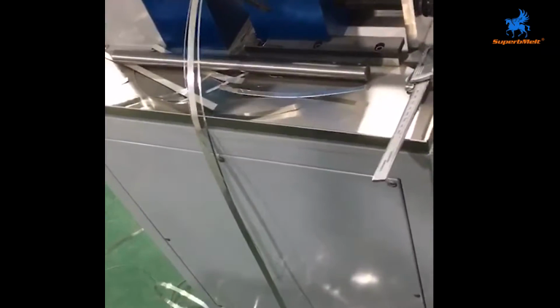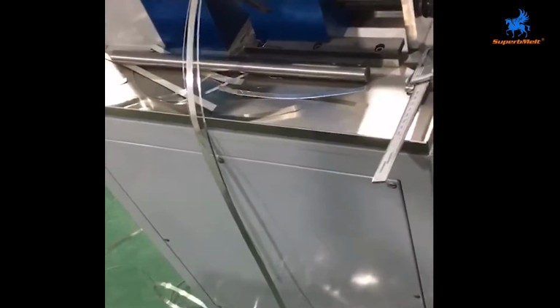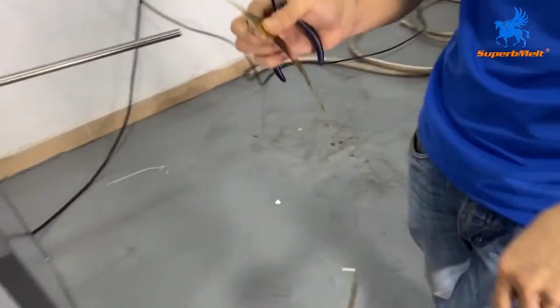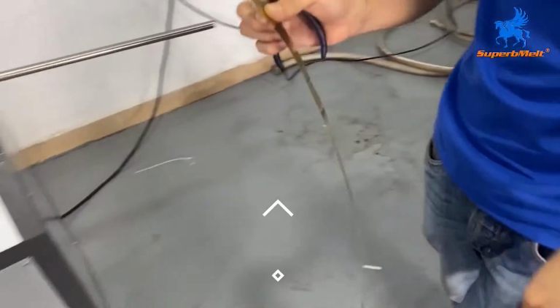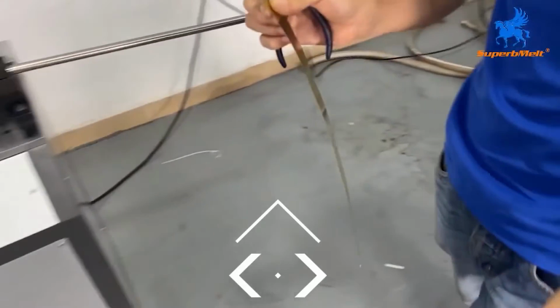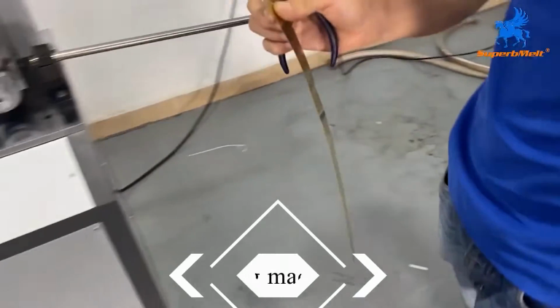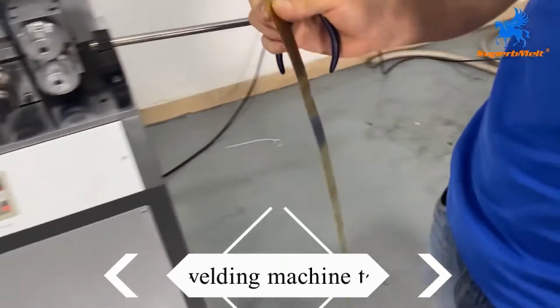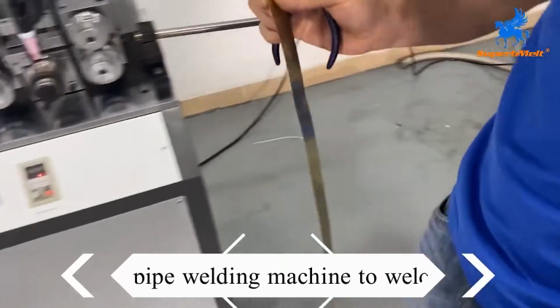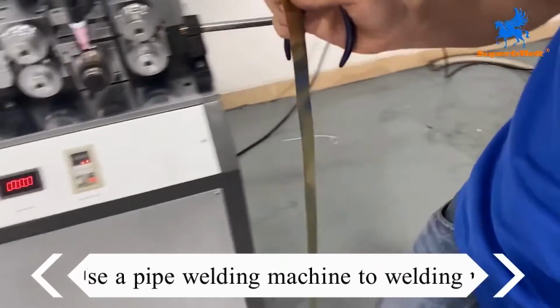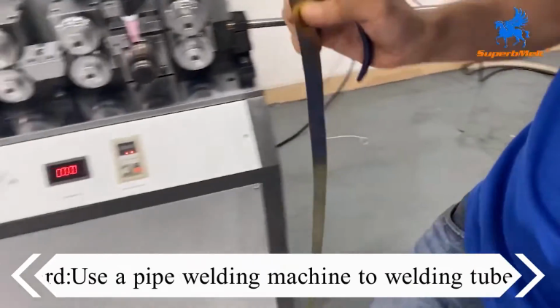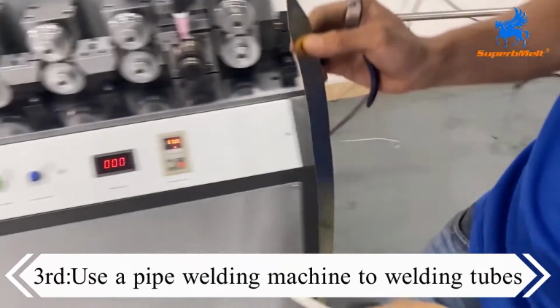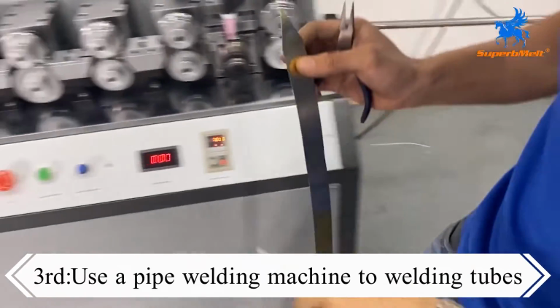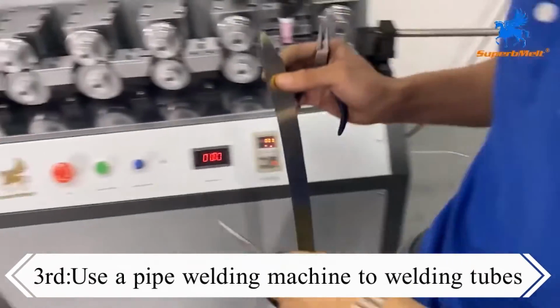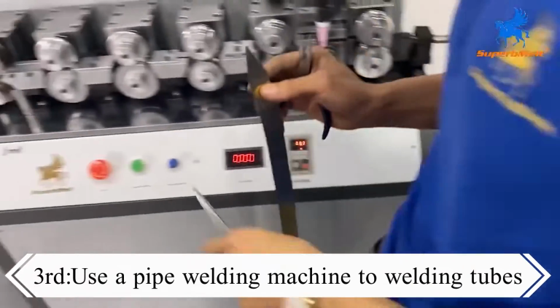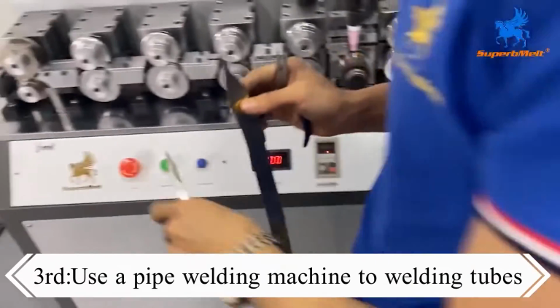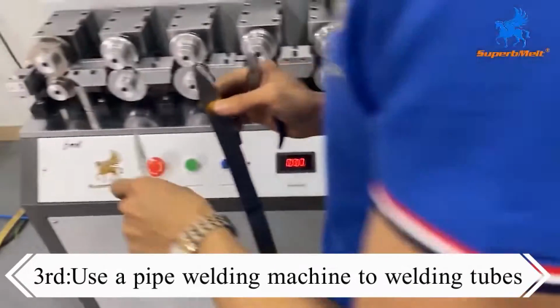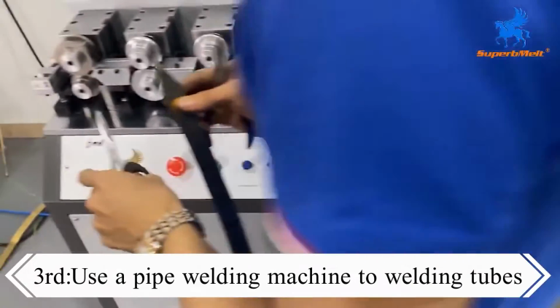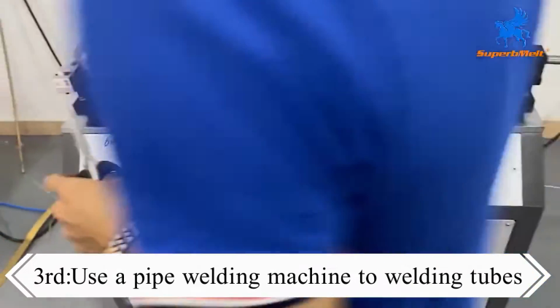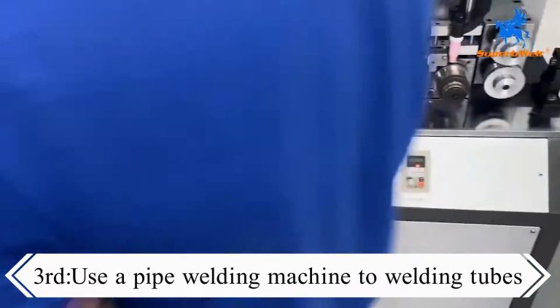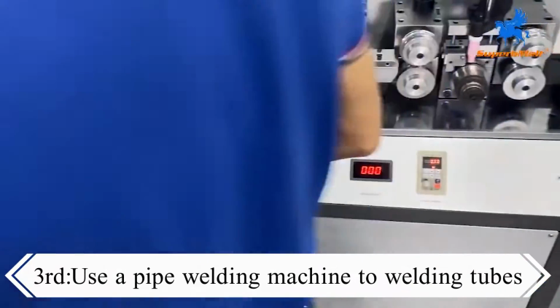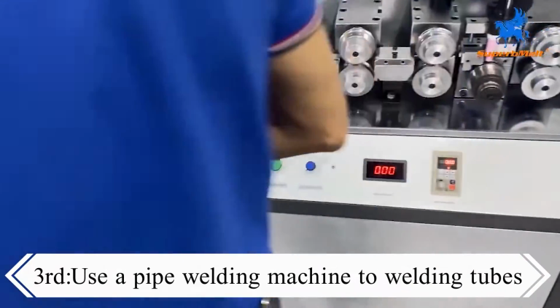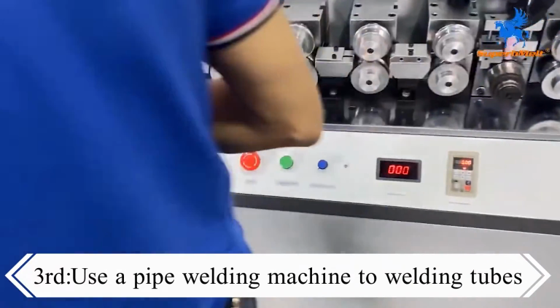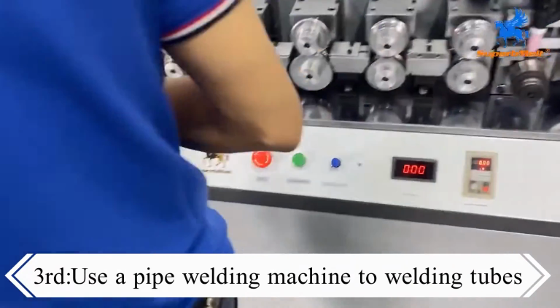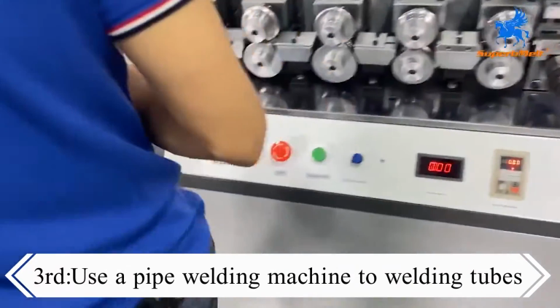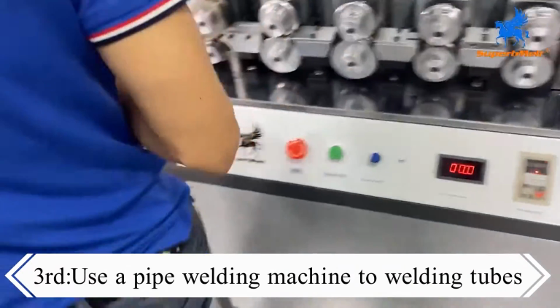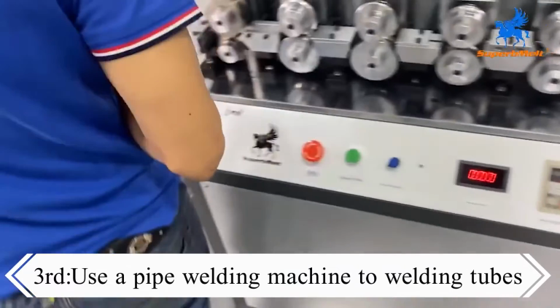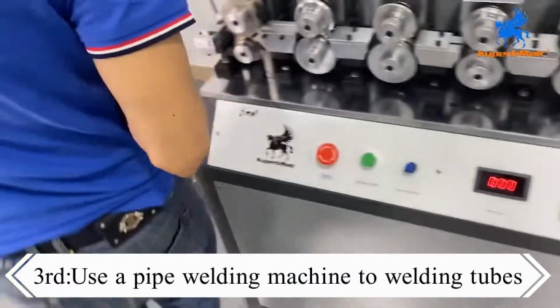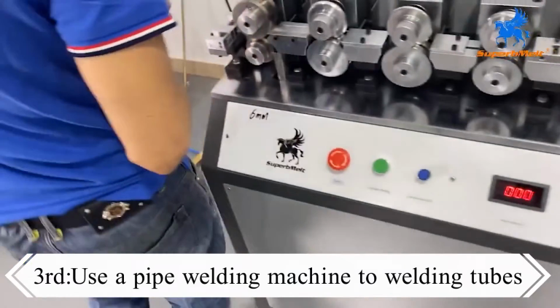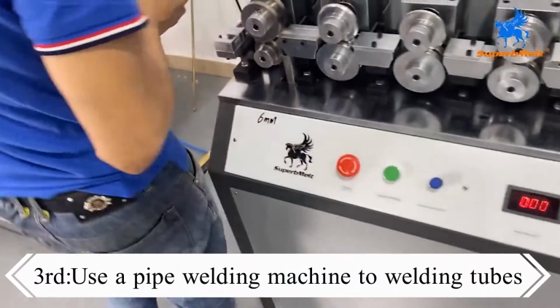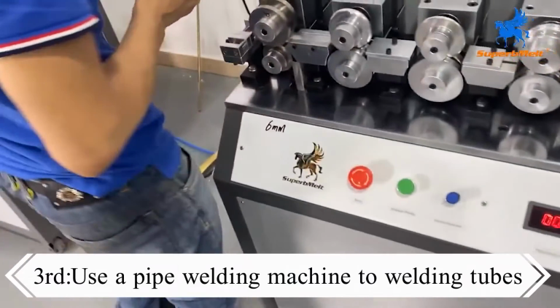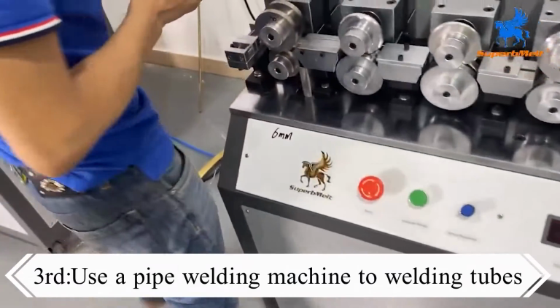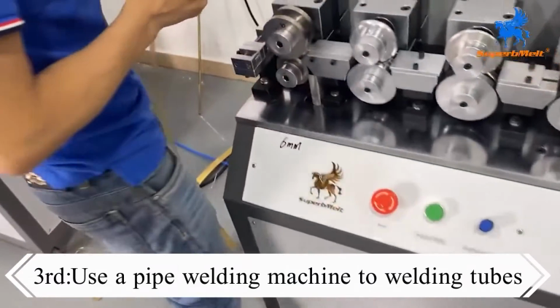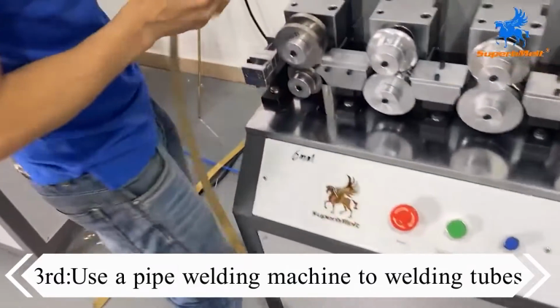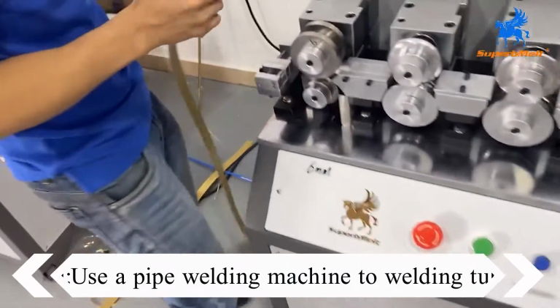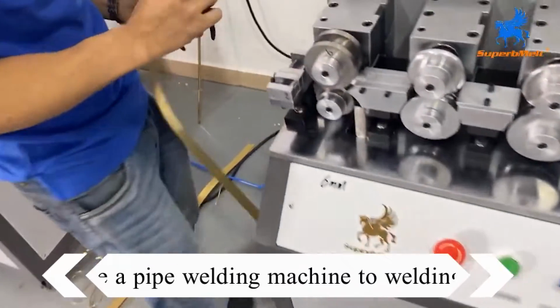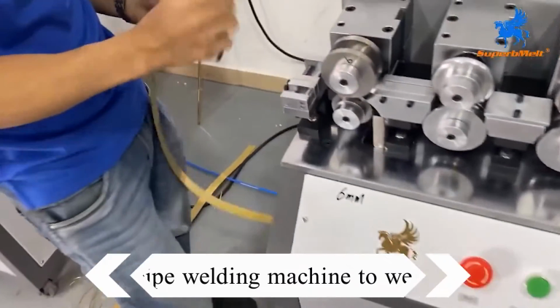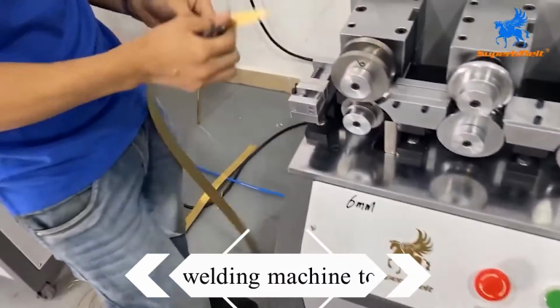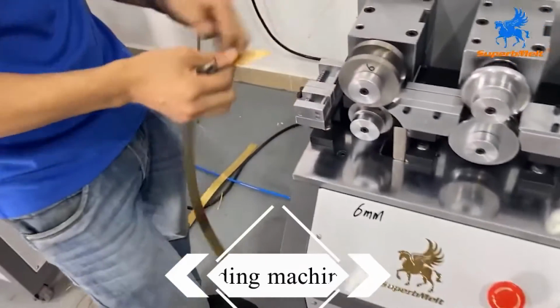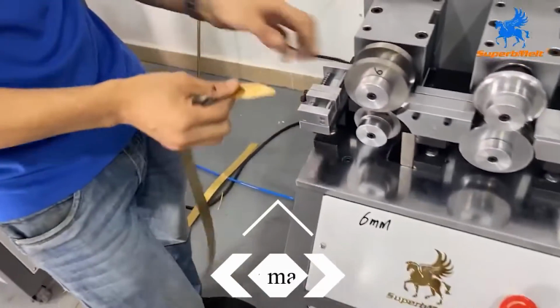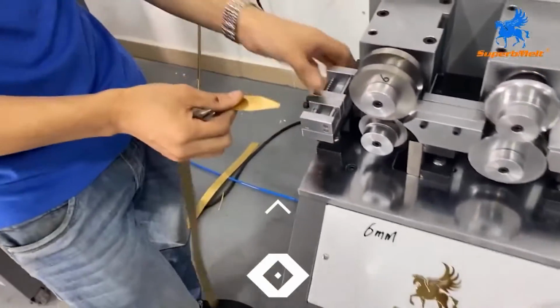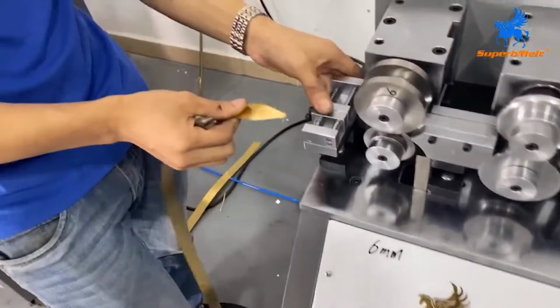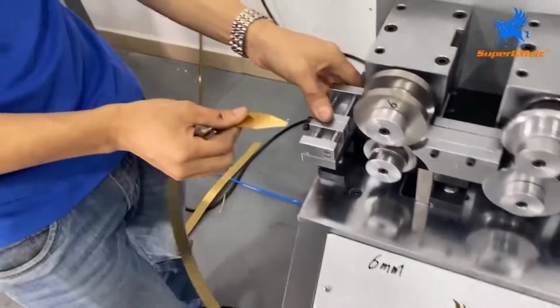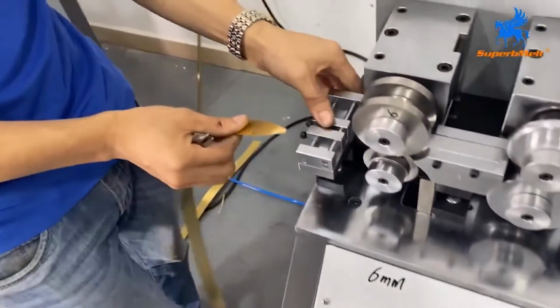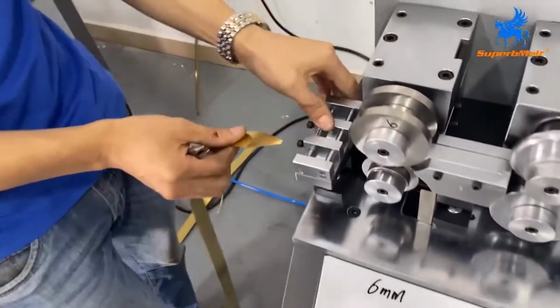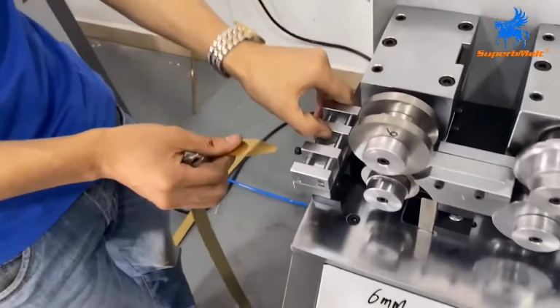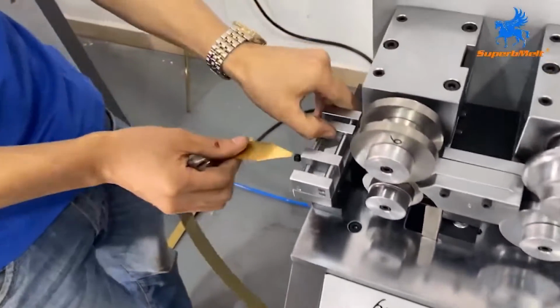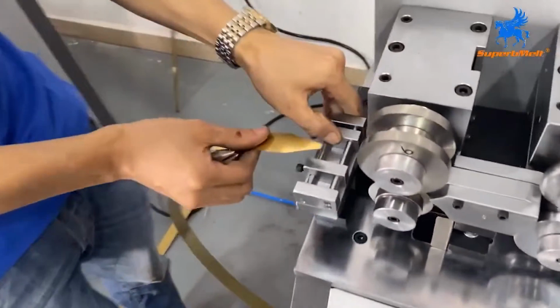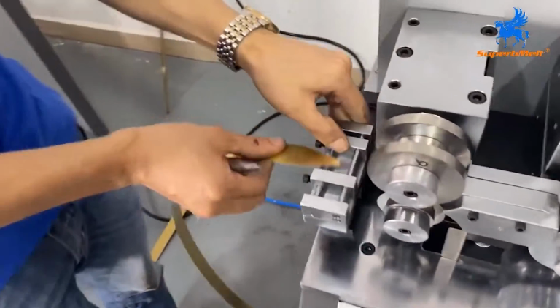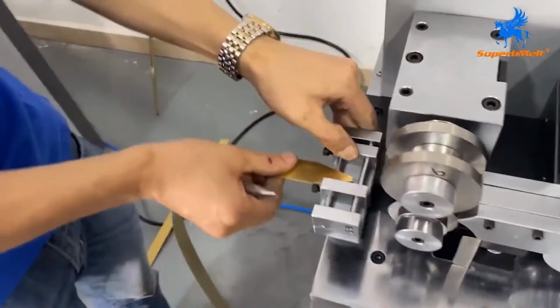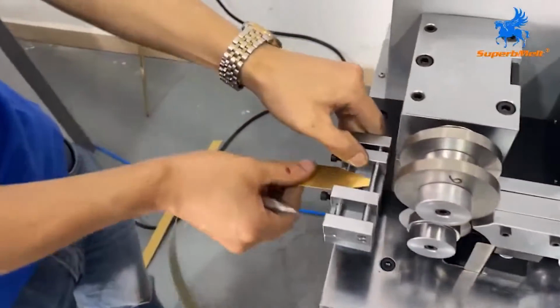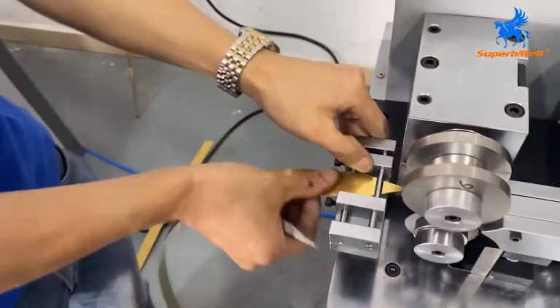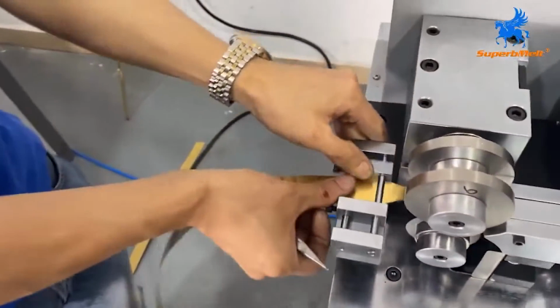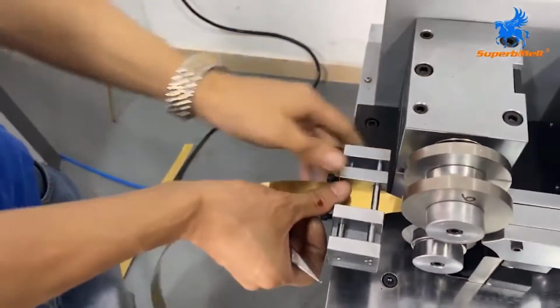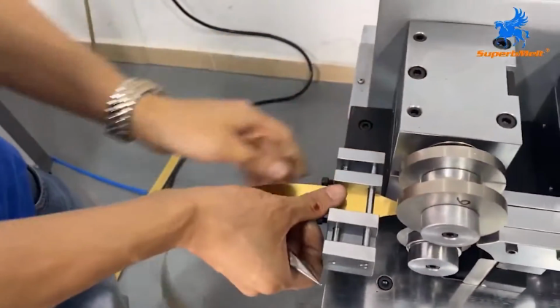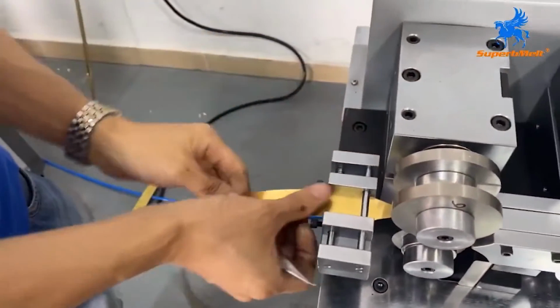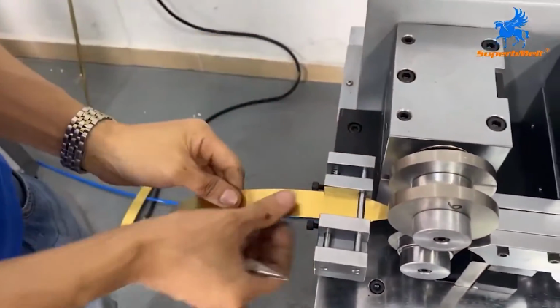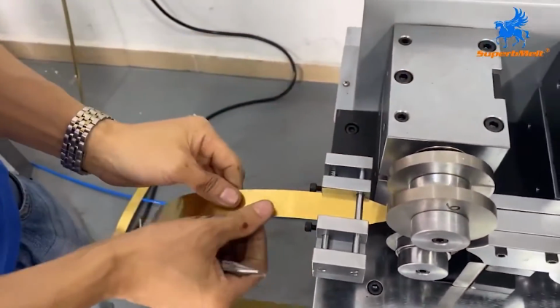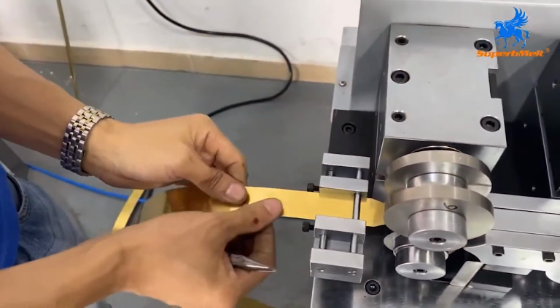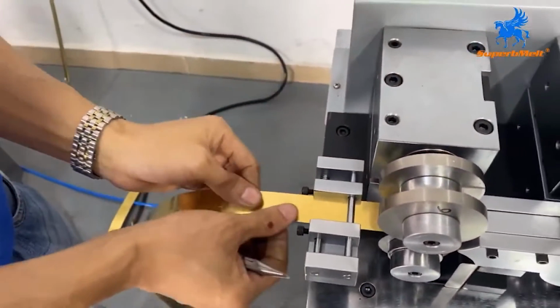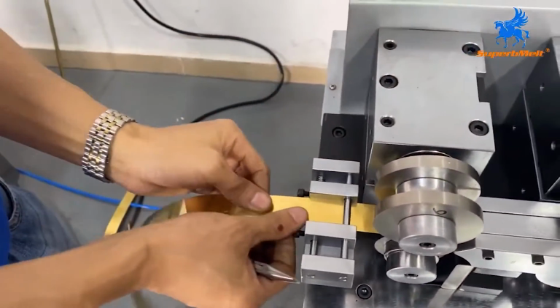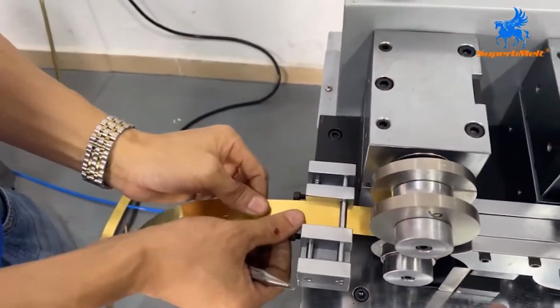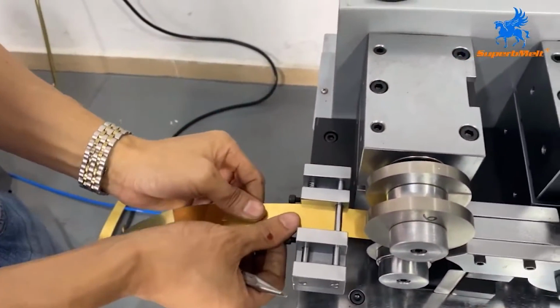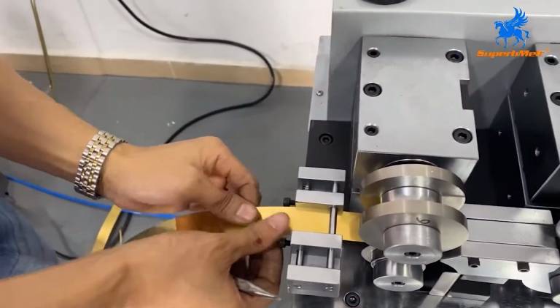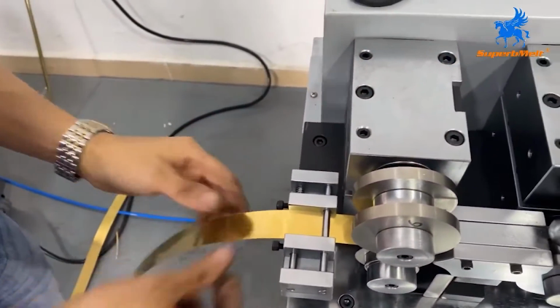In the third step, a pipe welding machine needs to be used. We need to roll the strip of metal into a tube and then weld the gap.